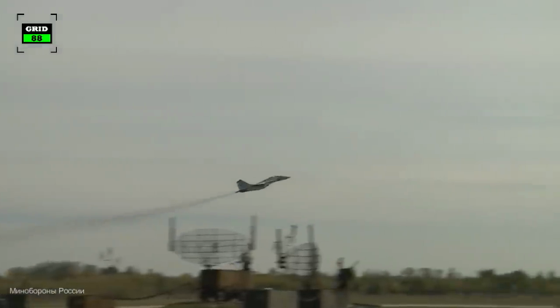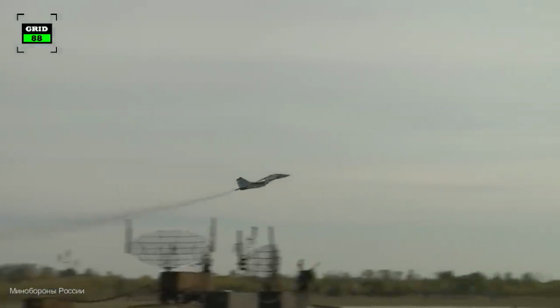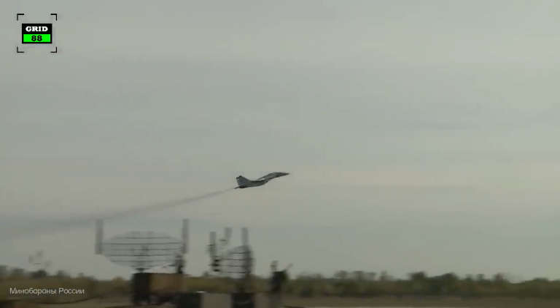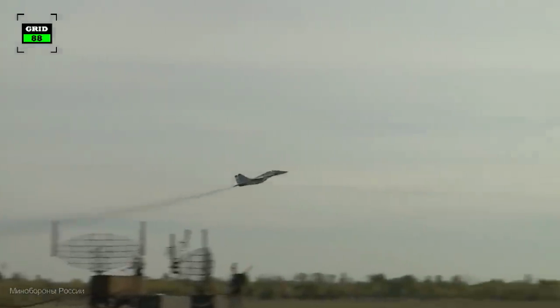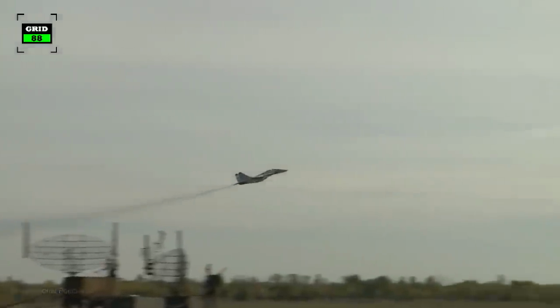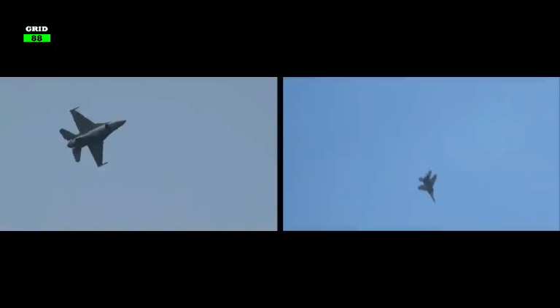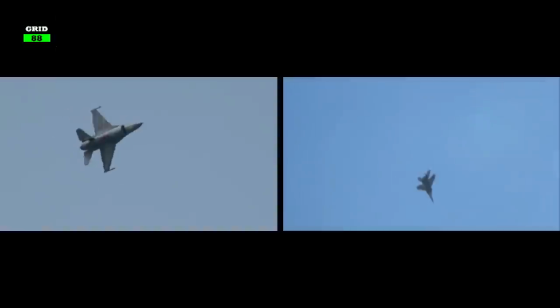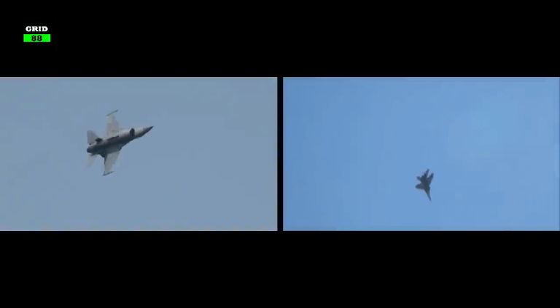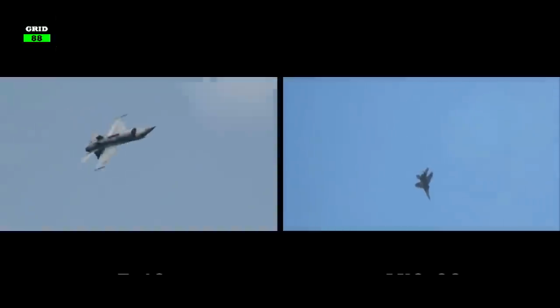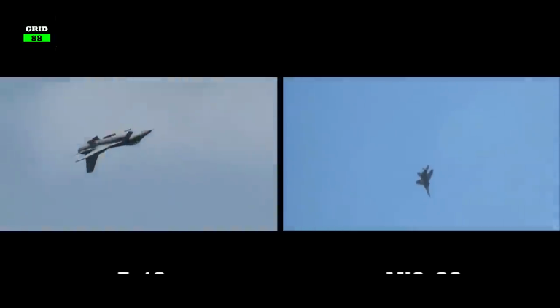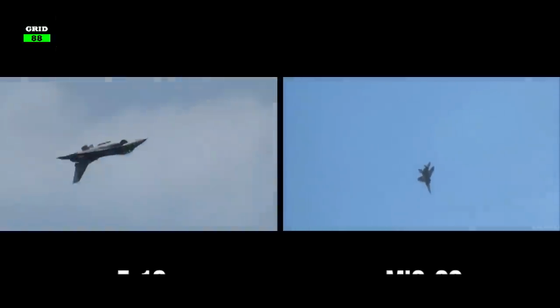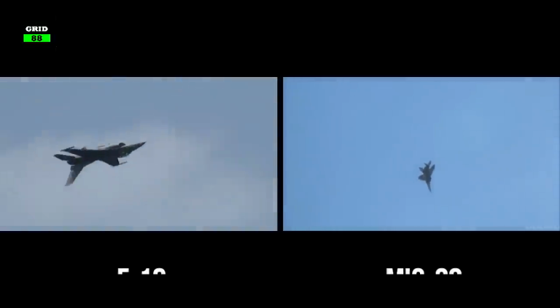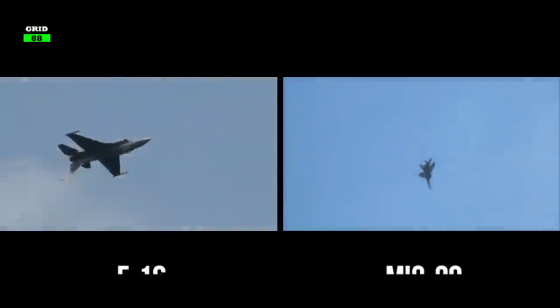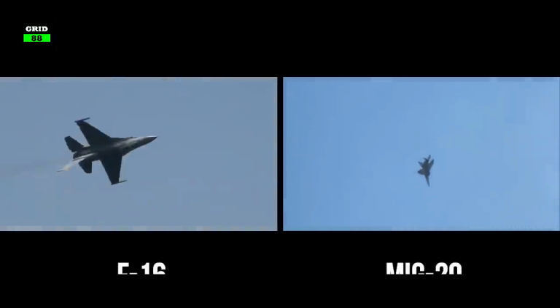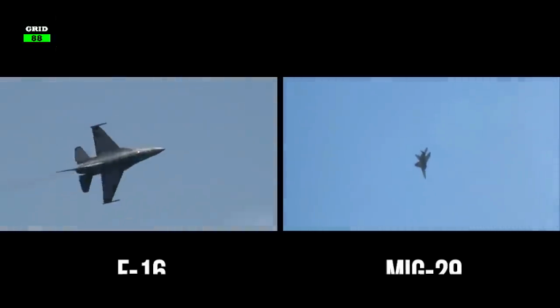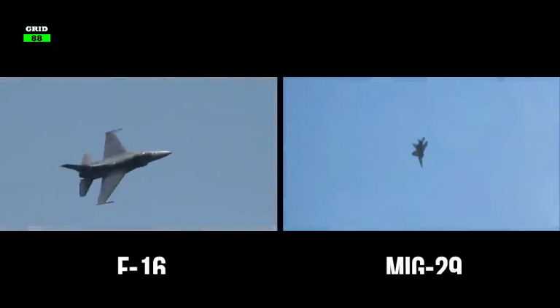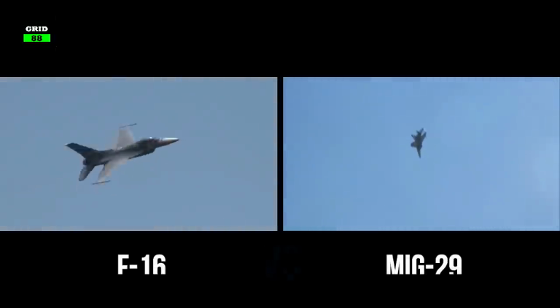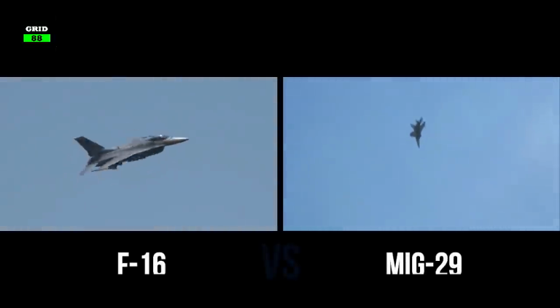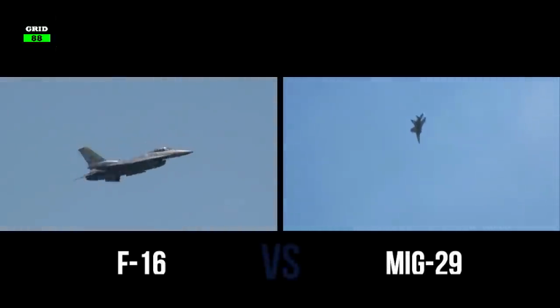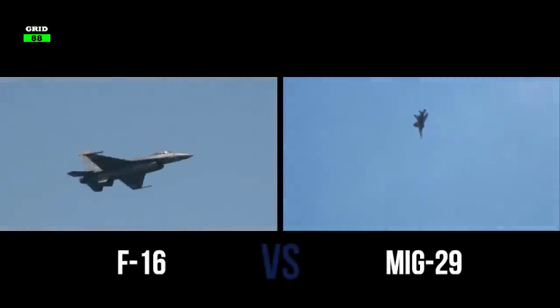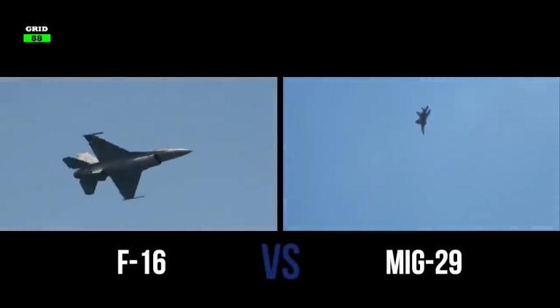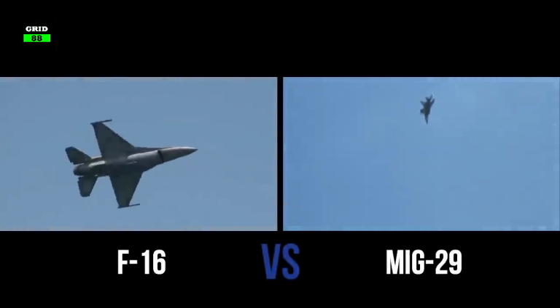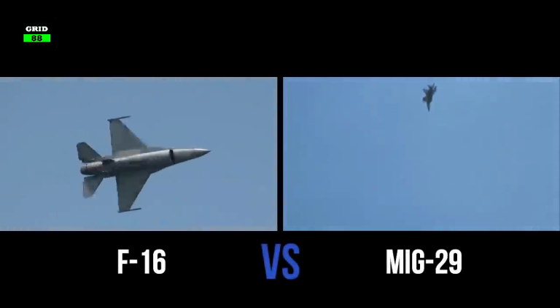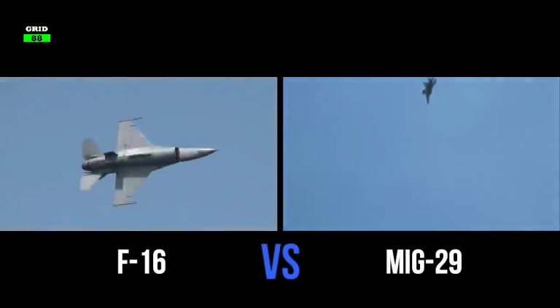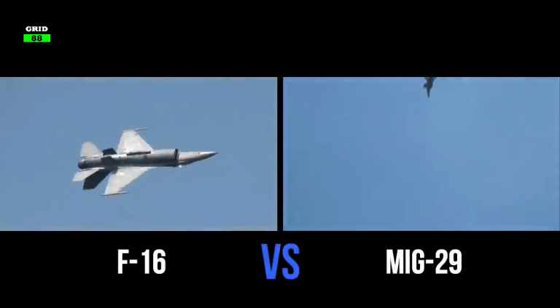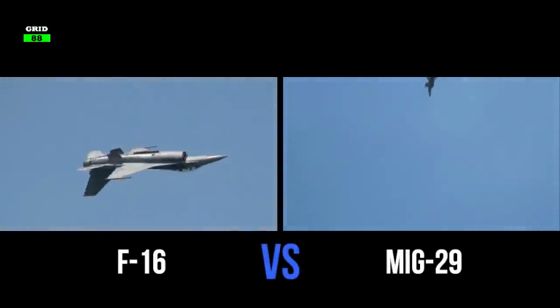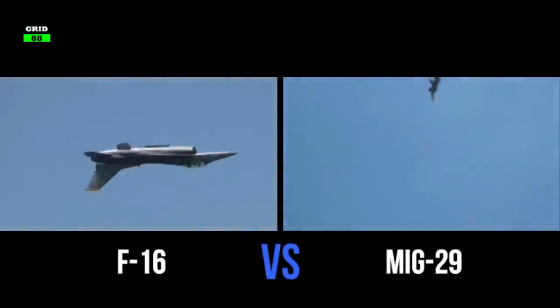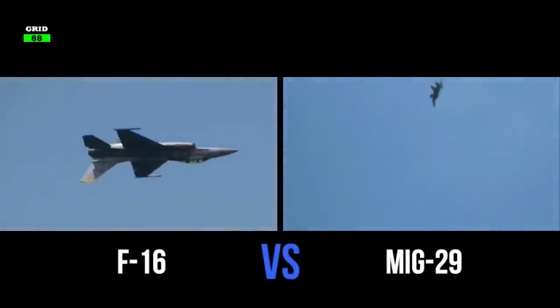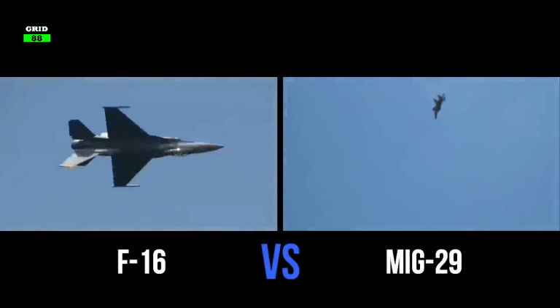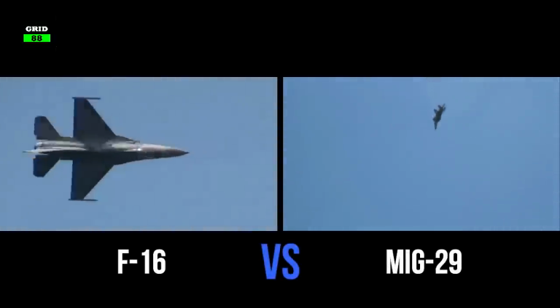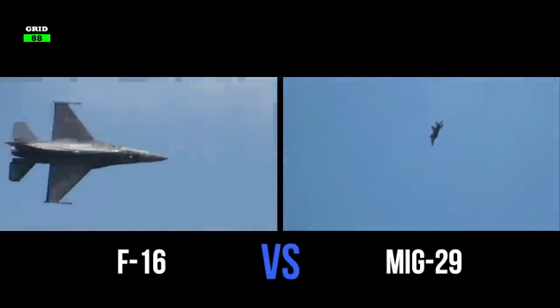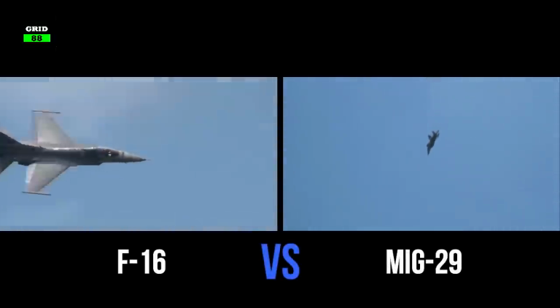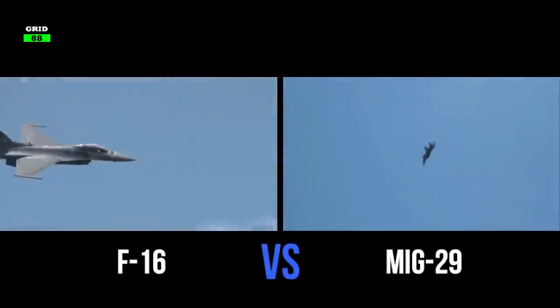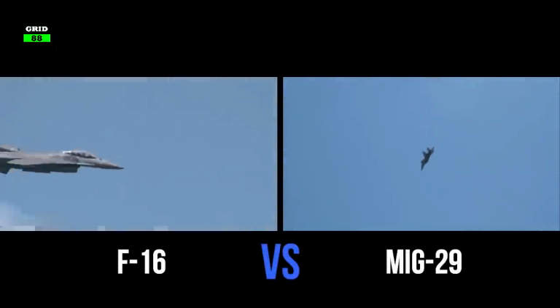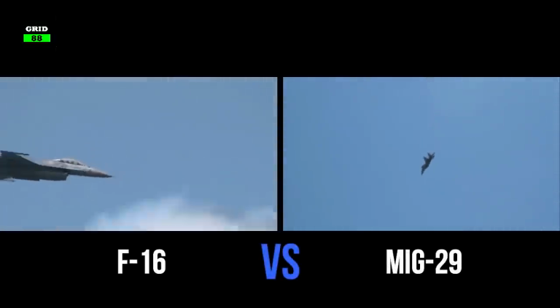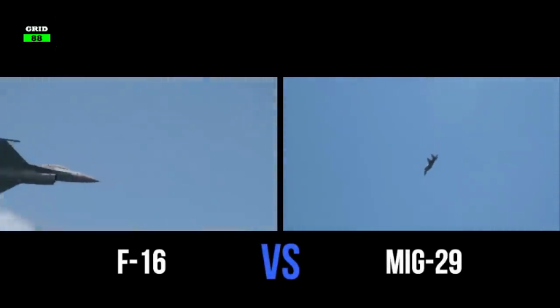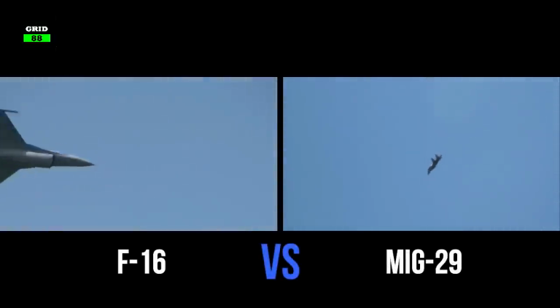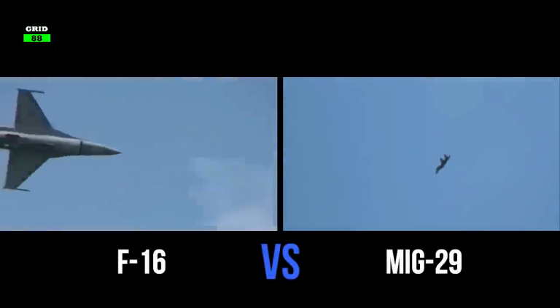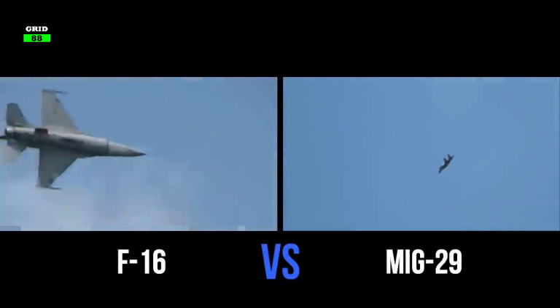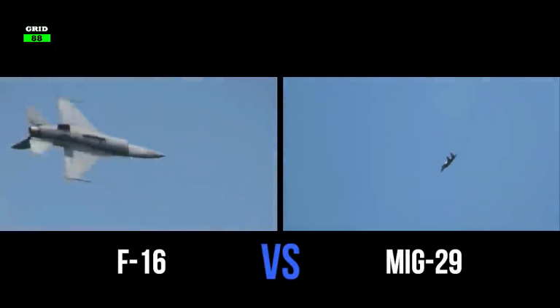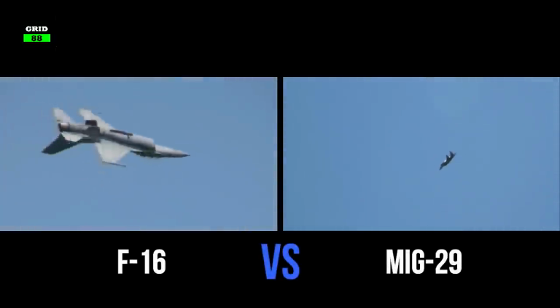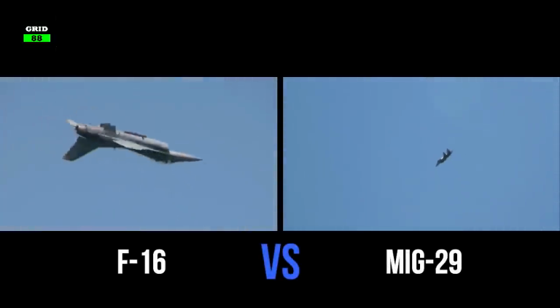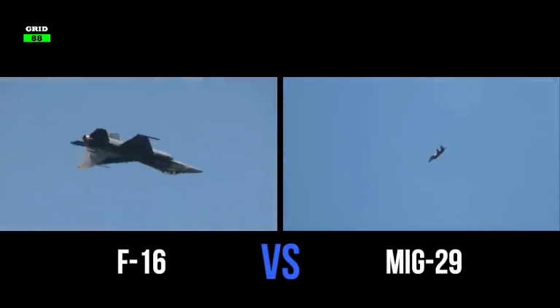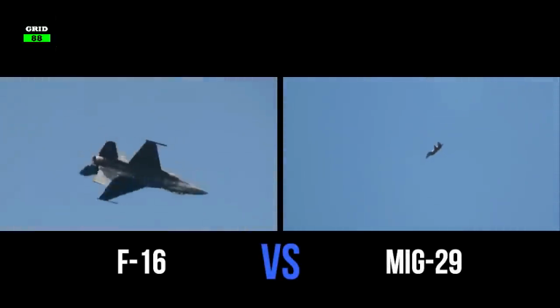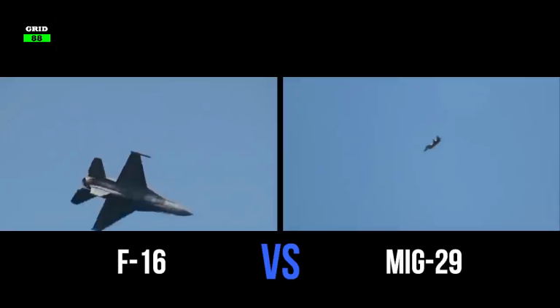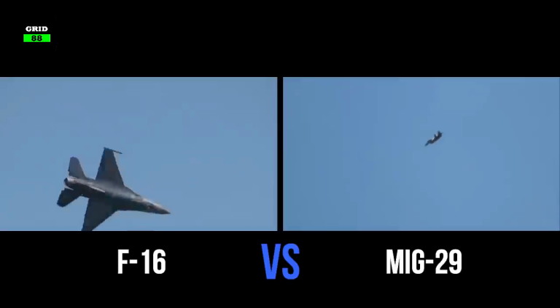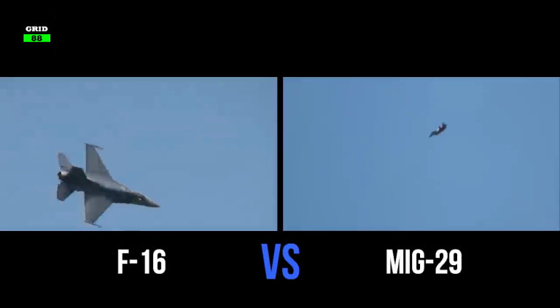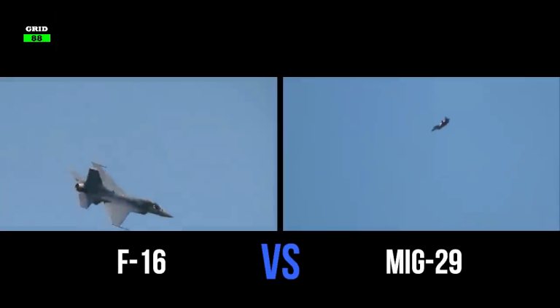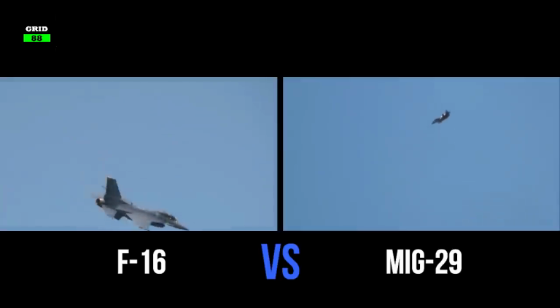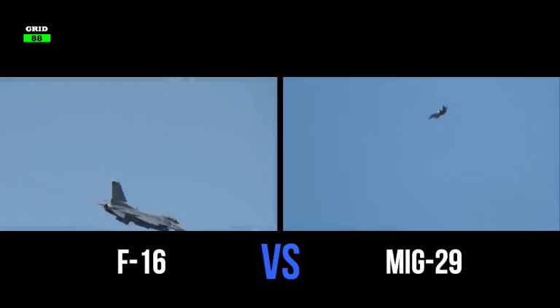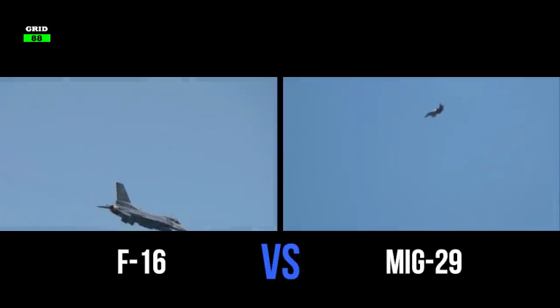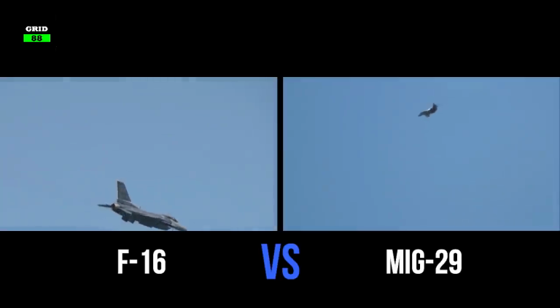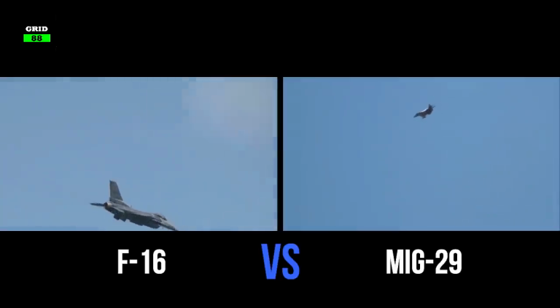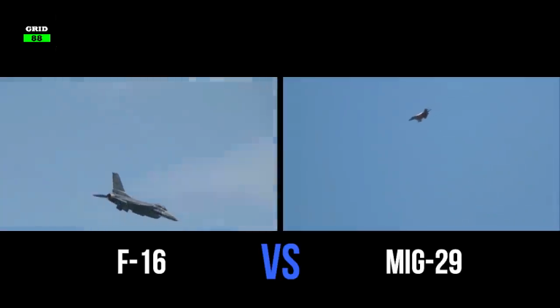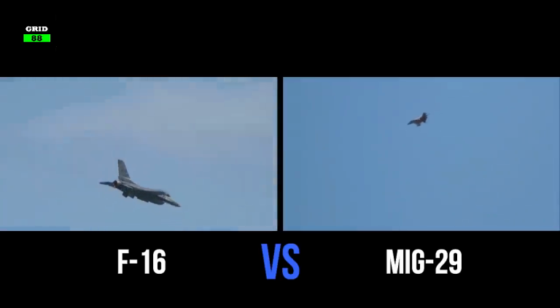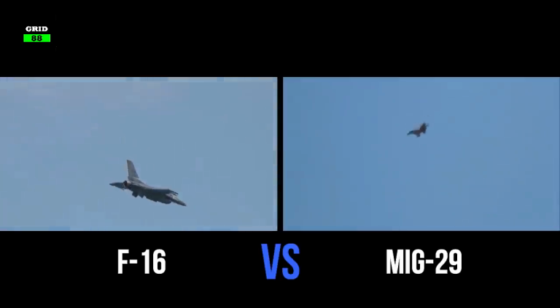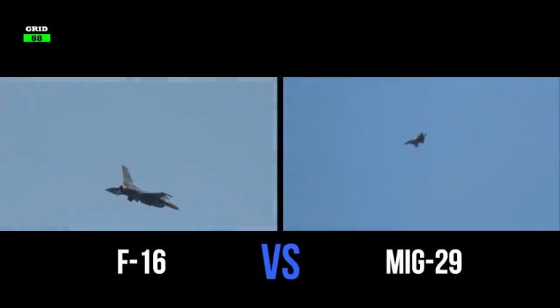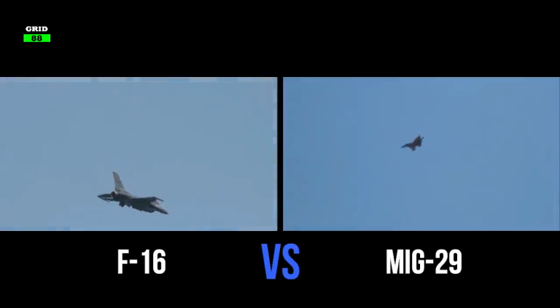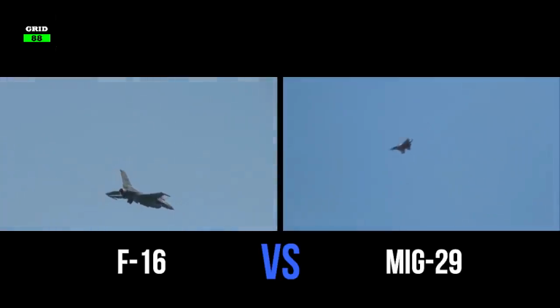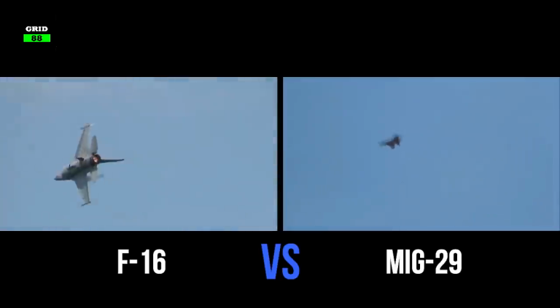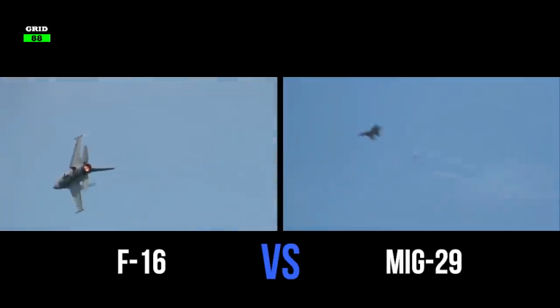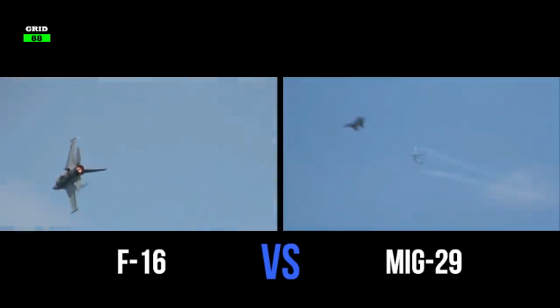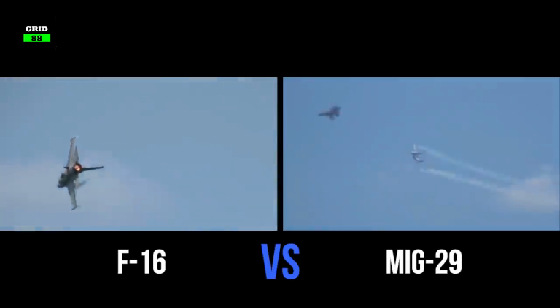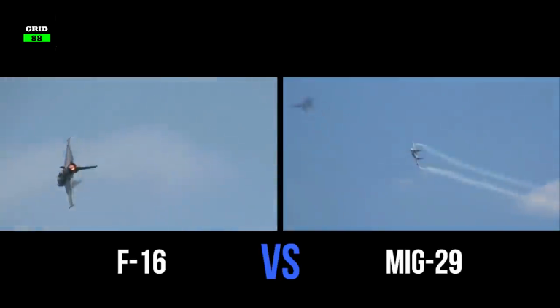We thought it would be interesting to compare these two legendary fighter jets and determine which would most likely win in a hypothetical dogfight in this video.